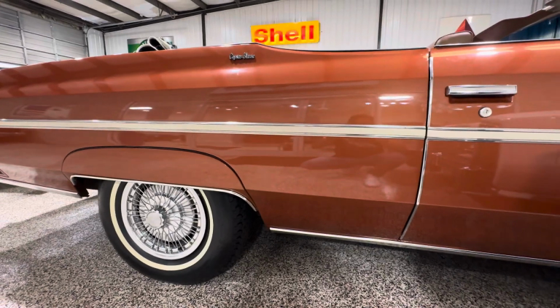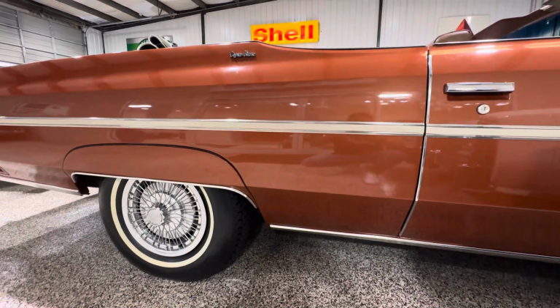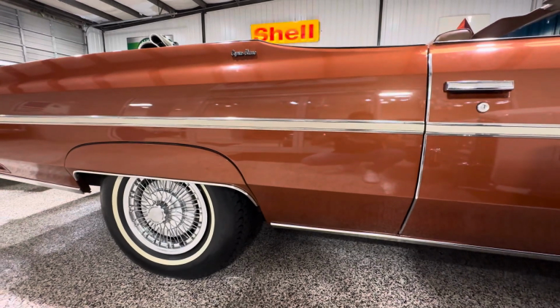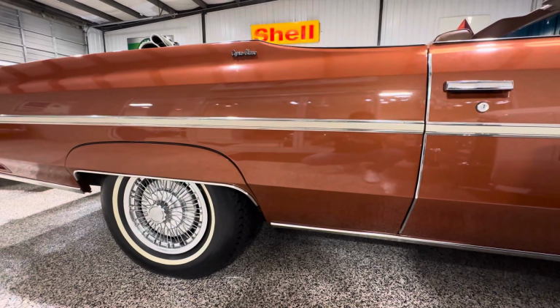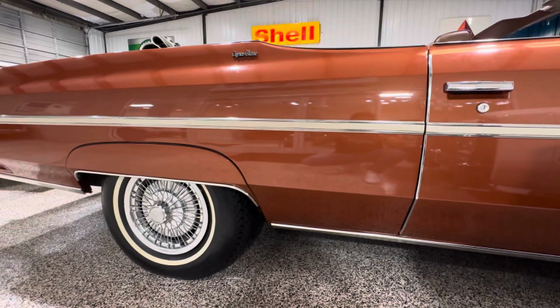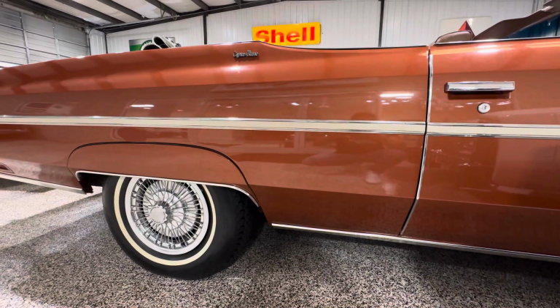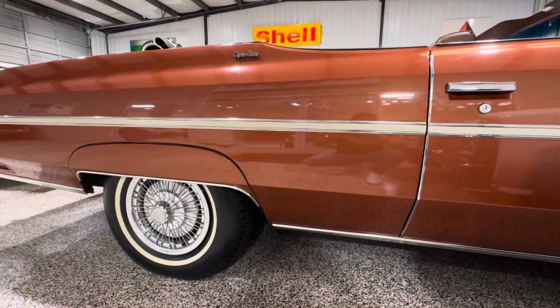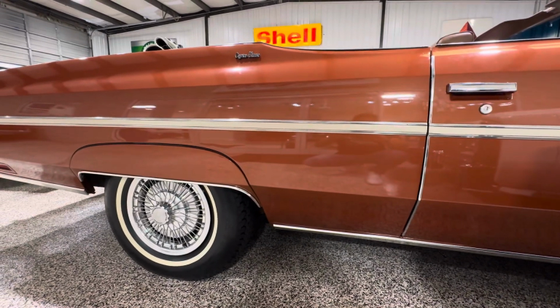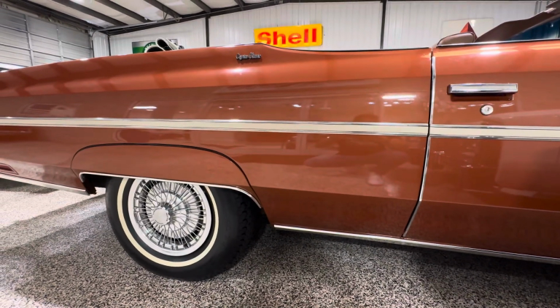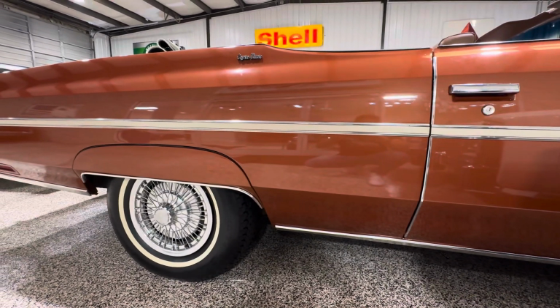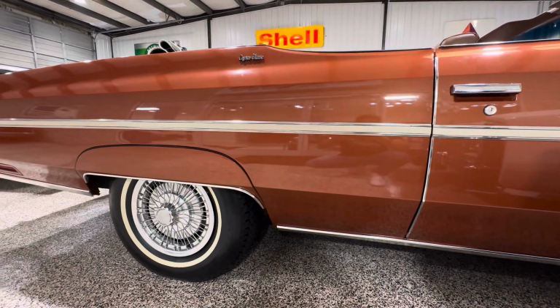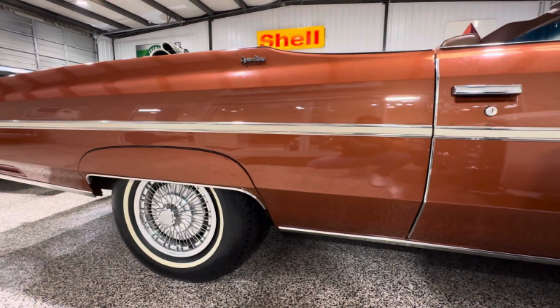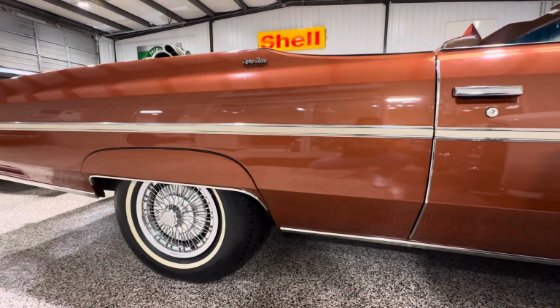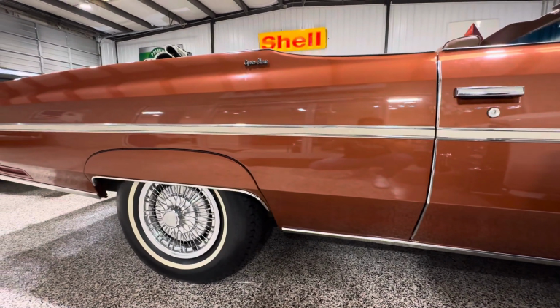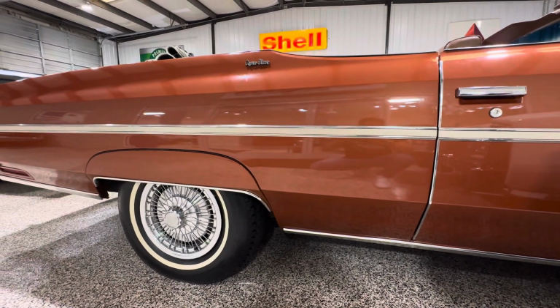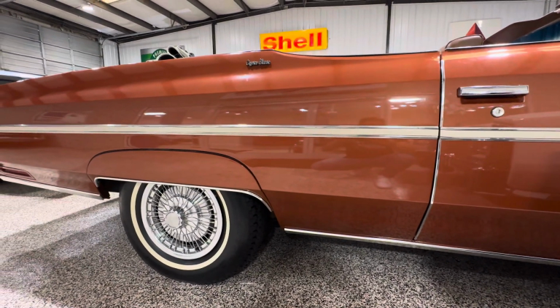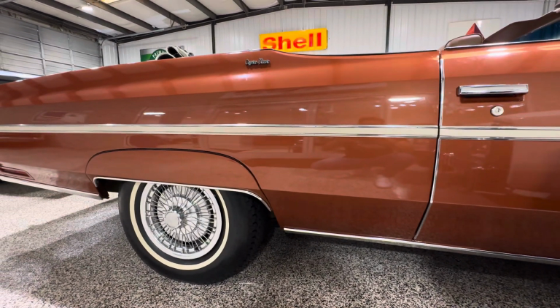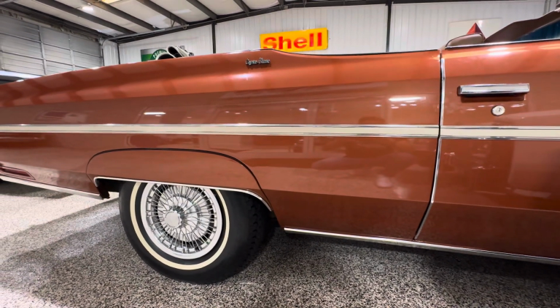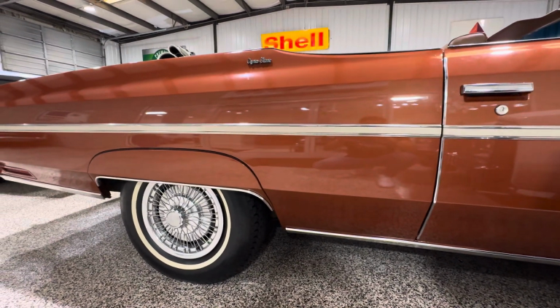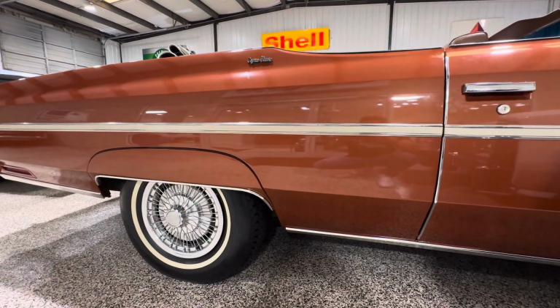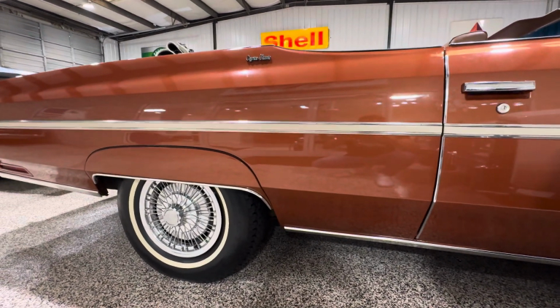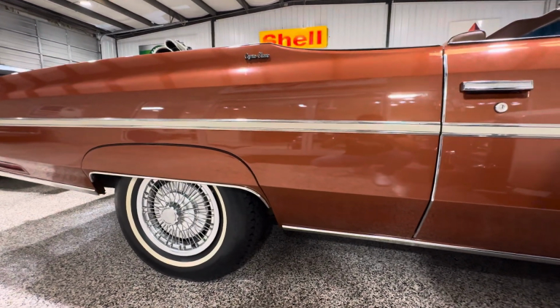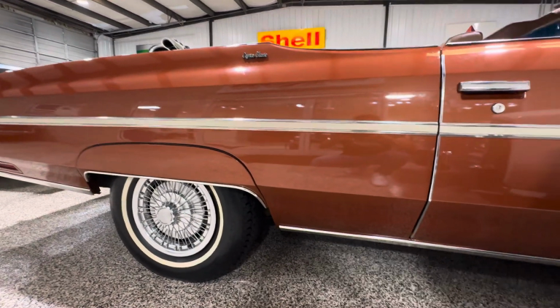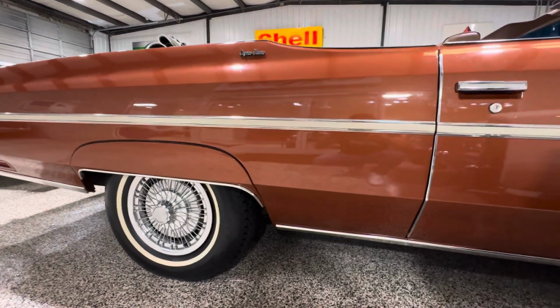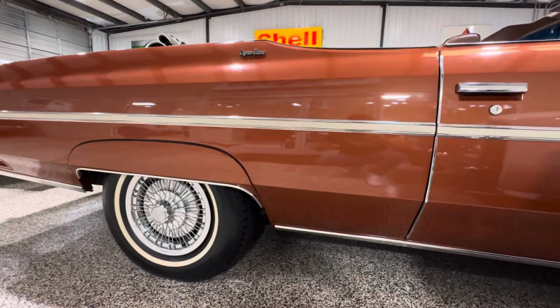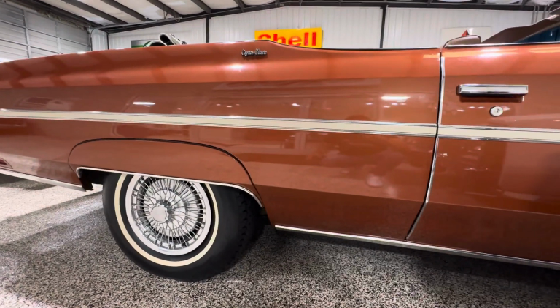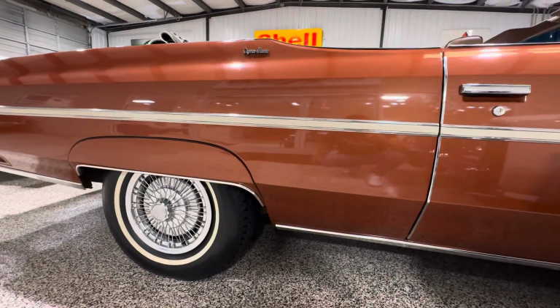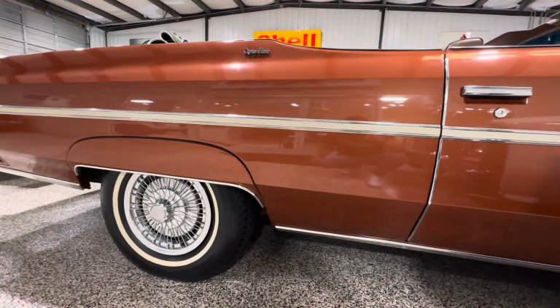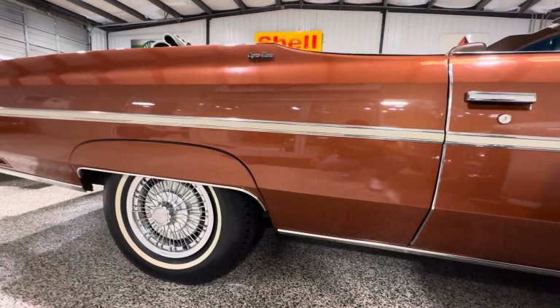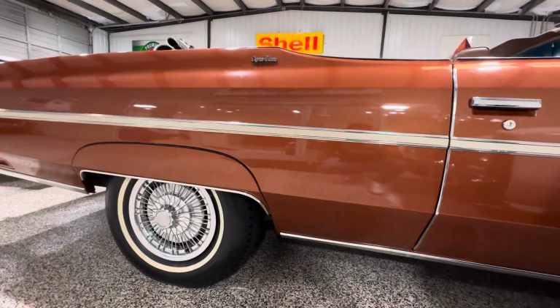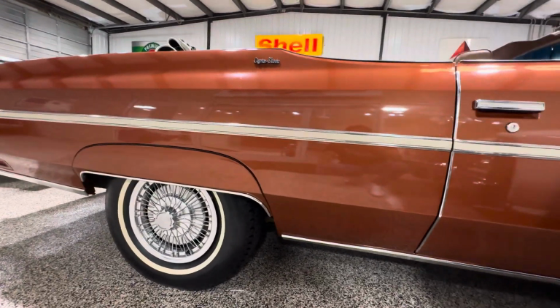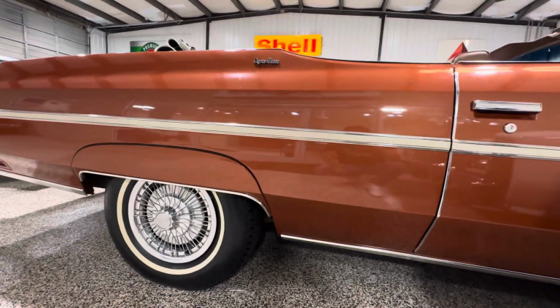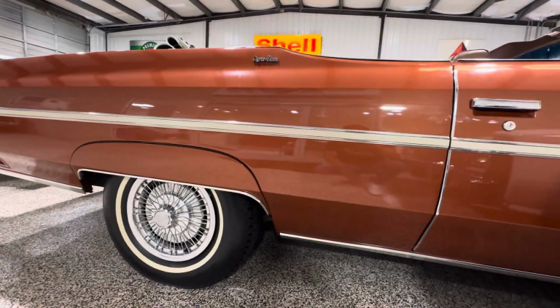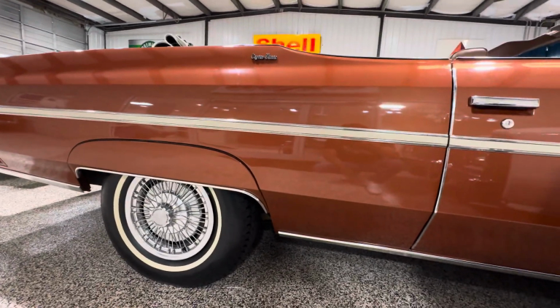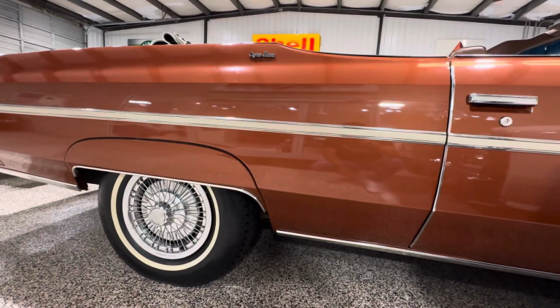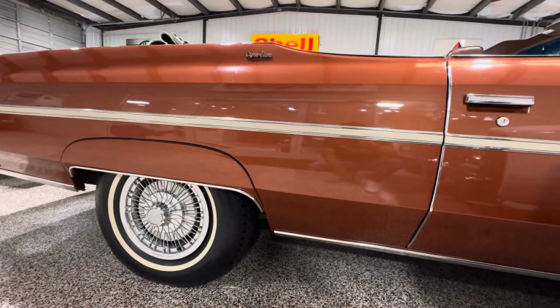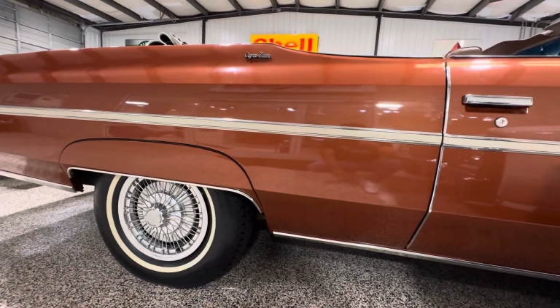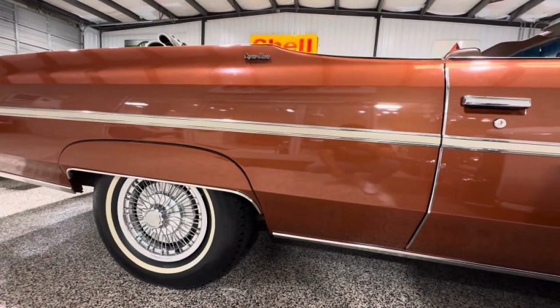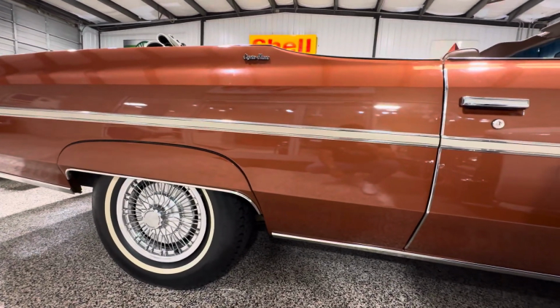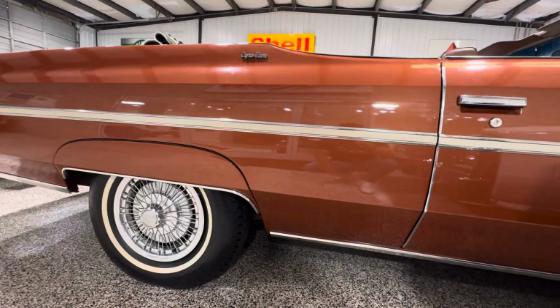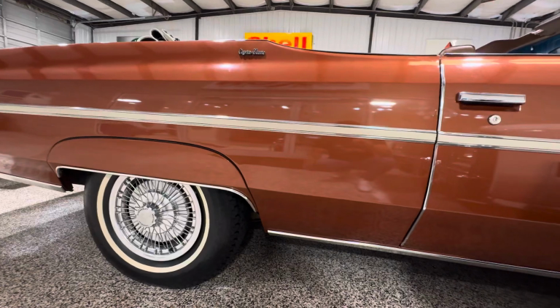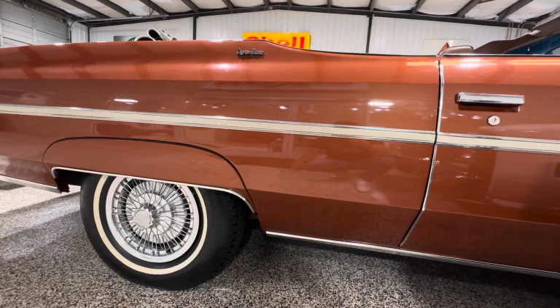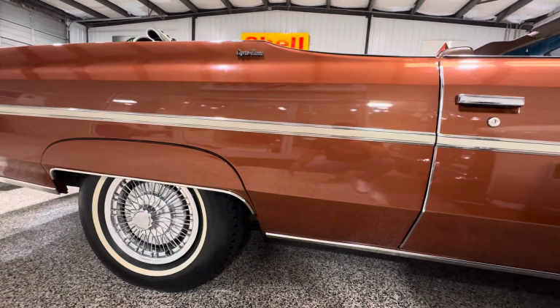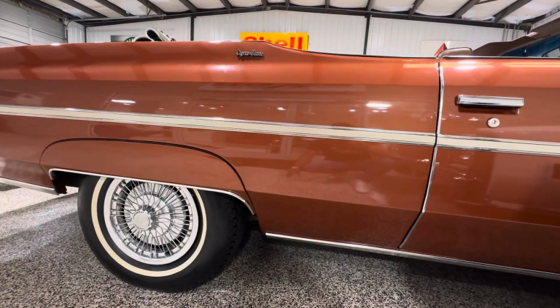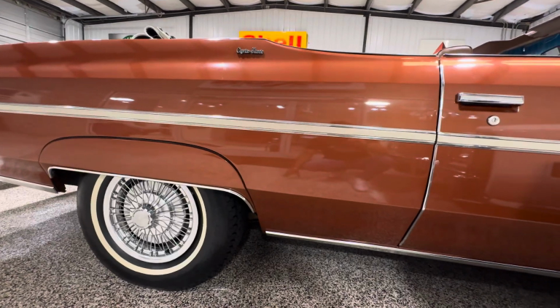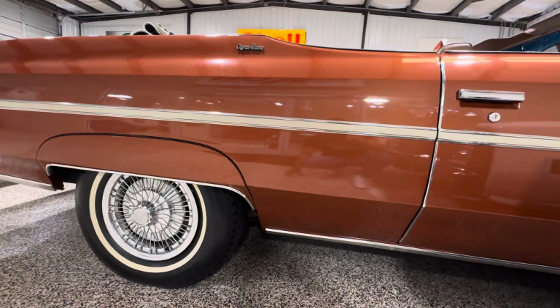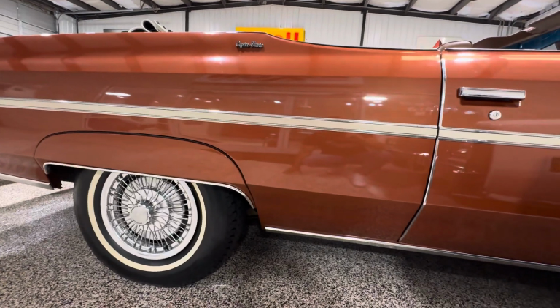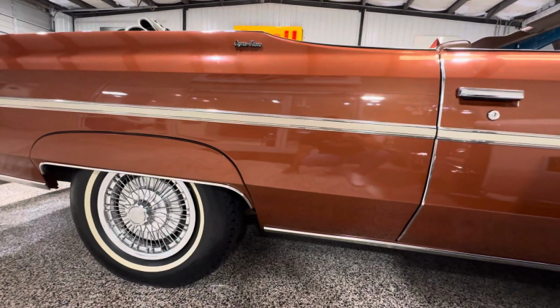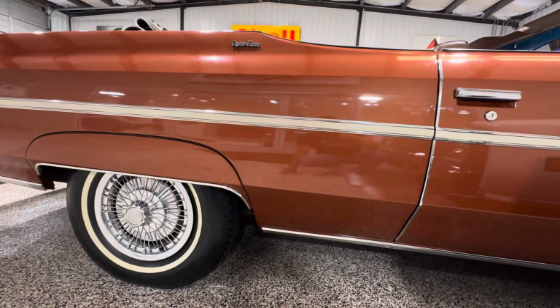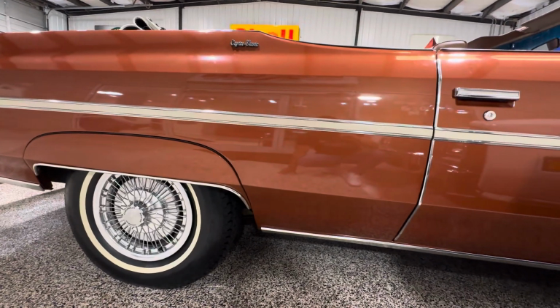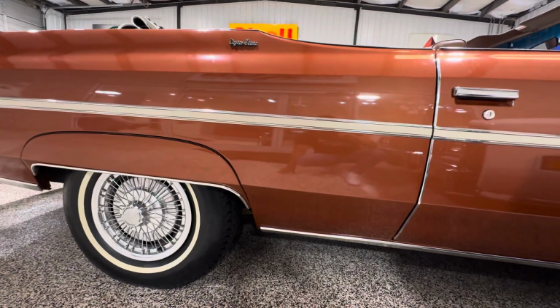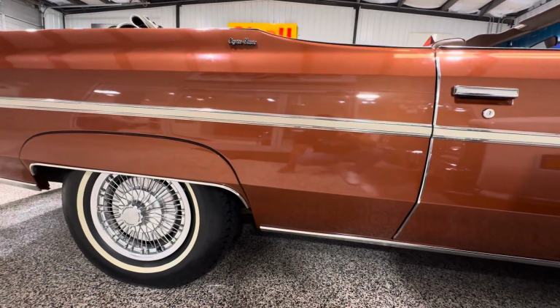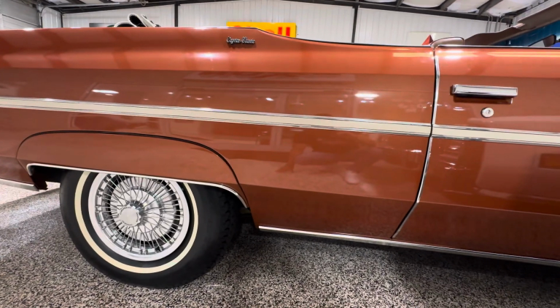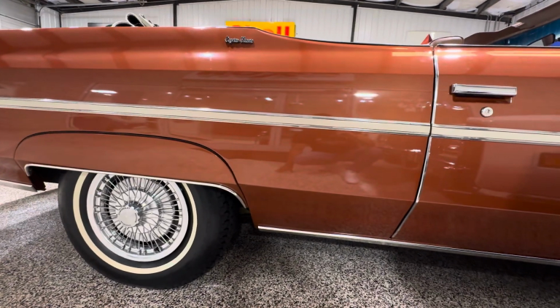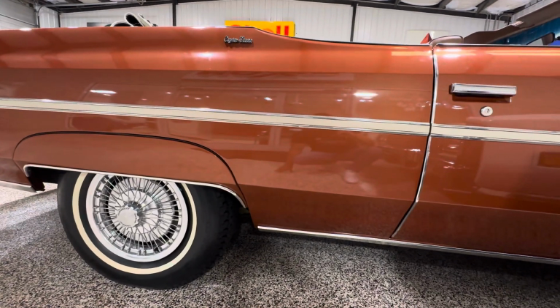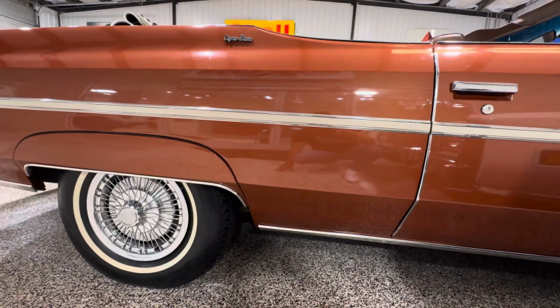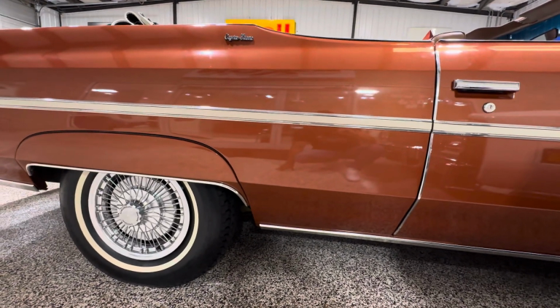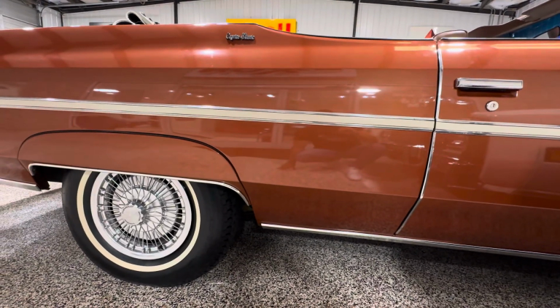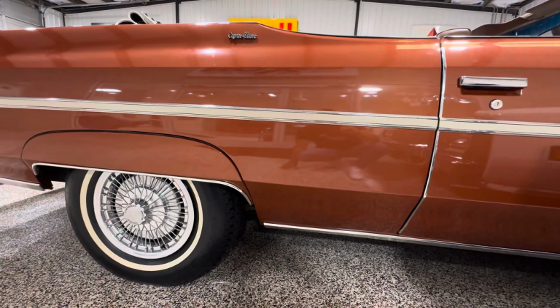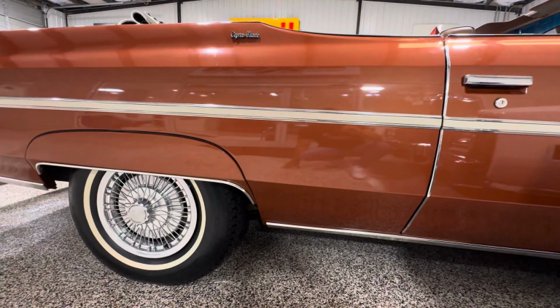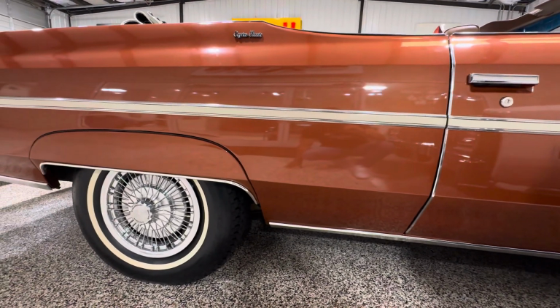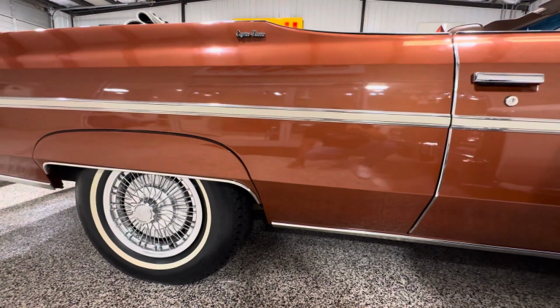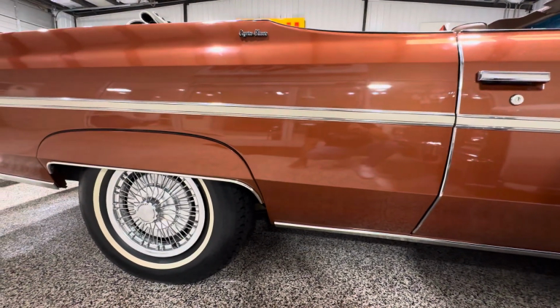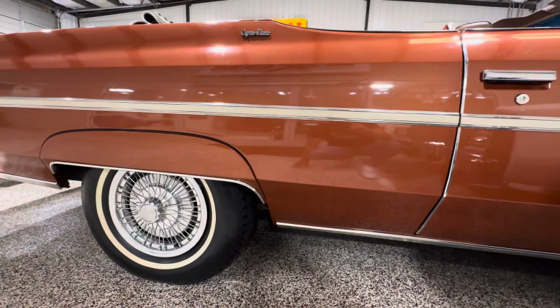Hey guys, it's Bill from Competition Cars, and we're on day two or three on this Caprice Classic Convertible.